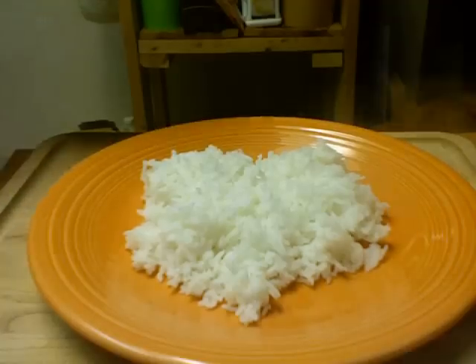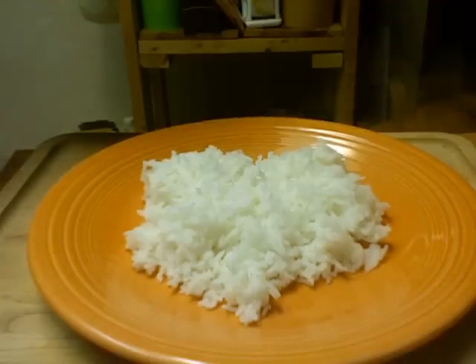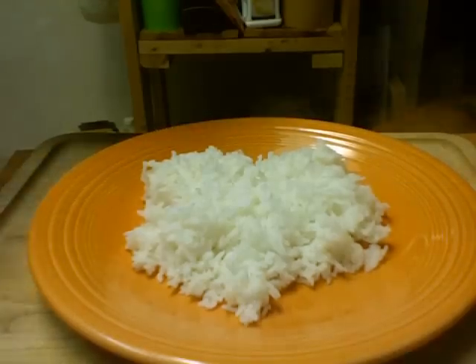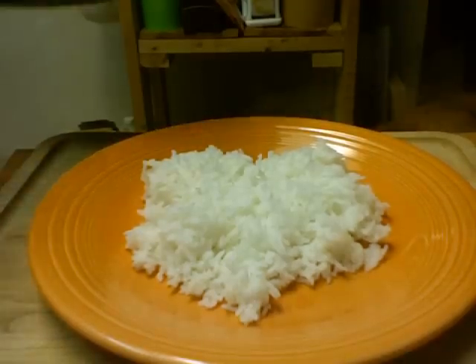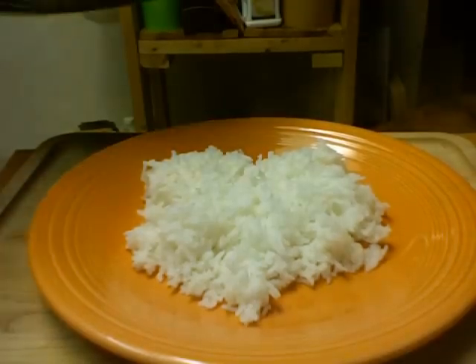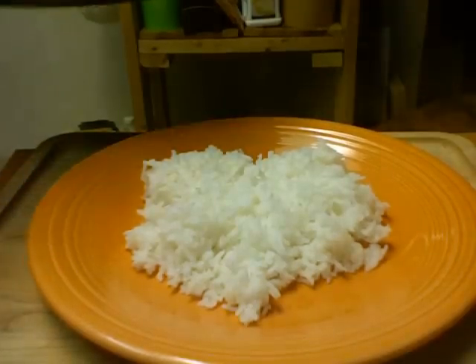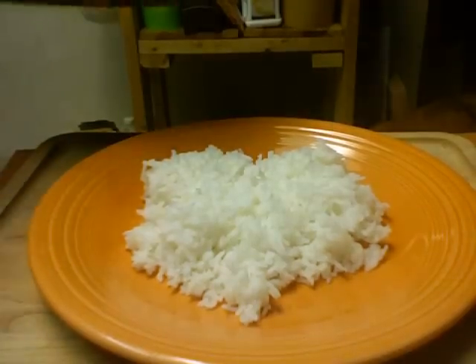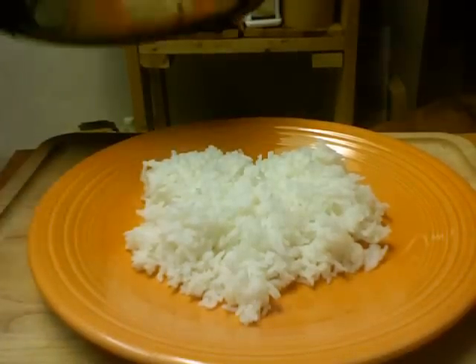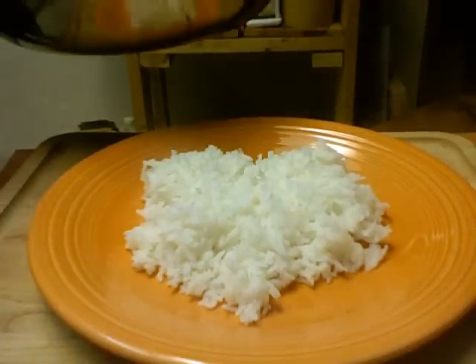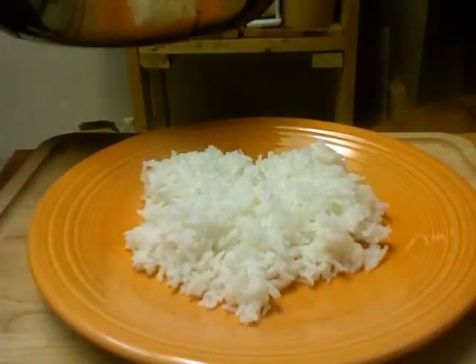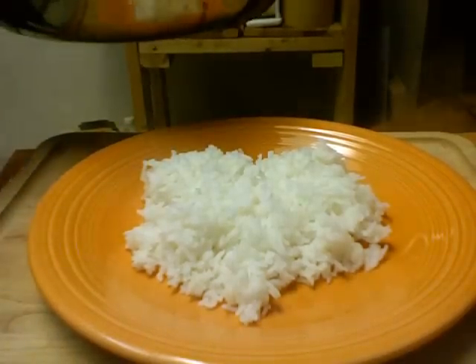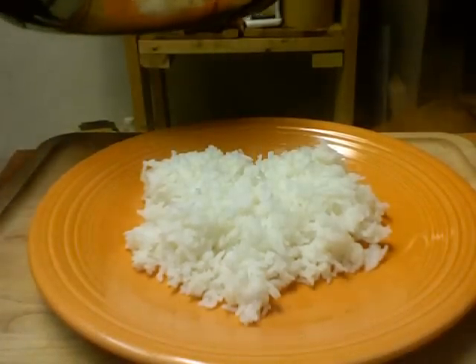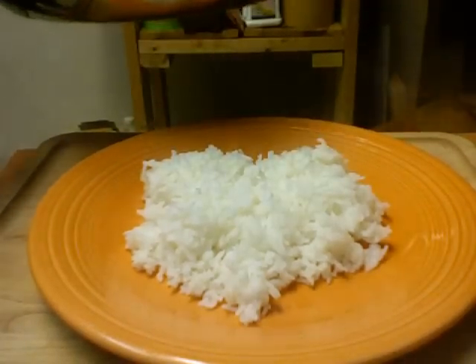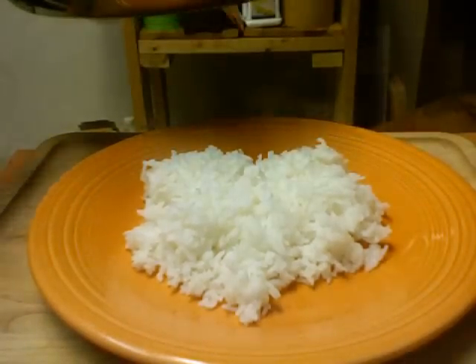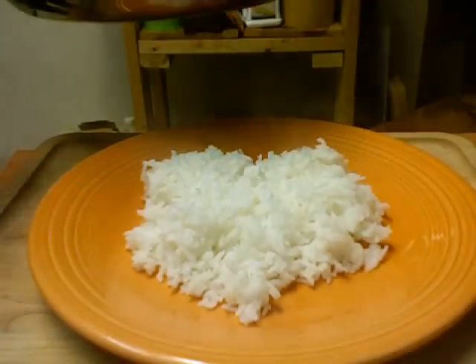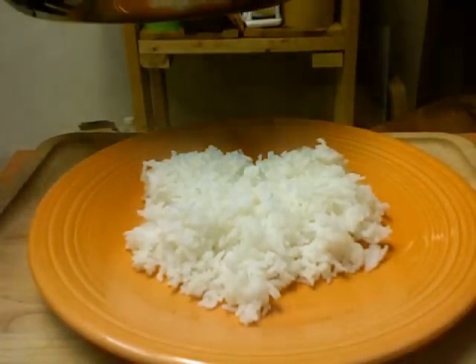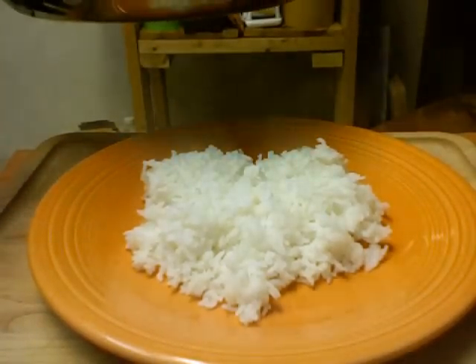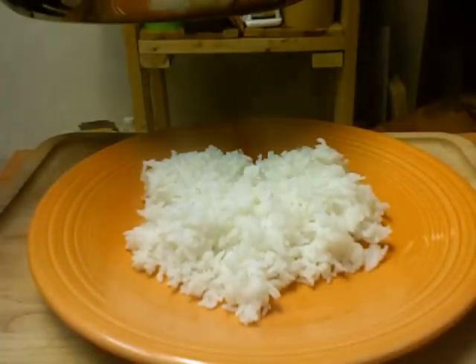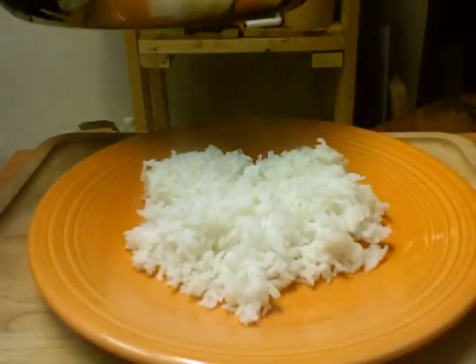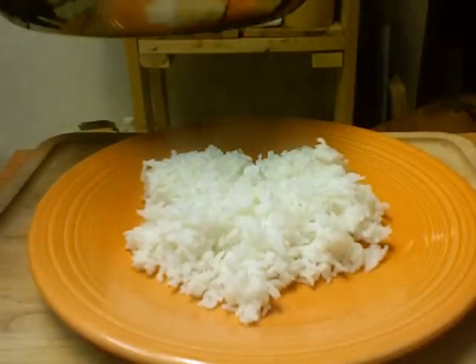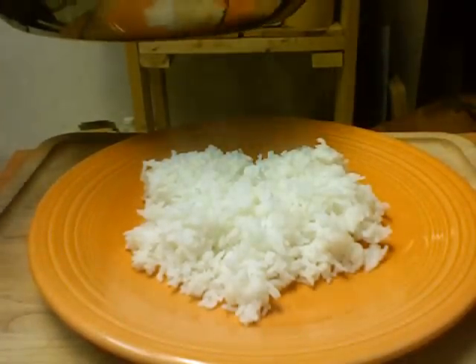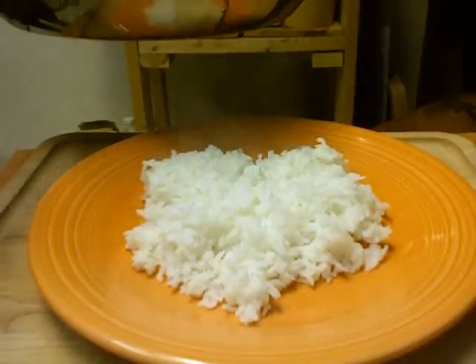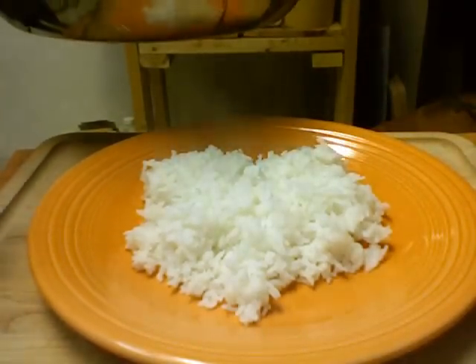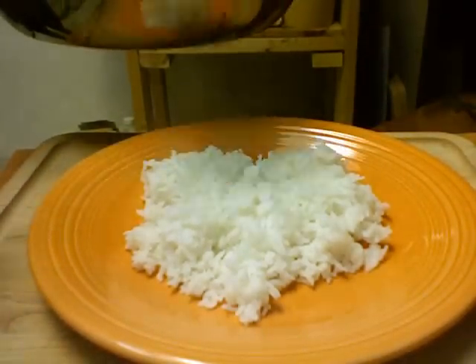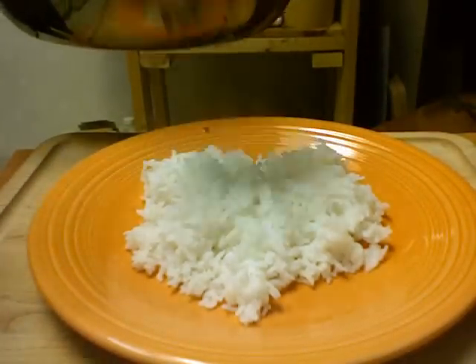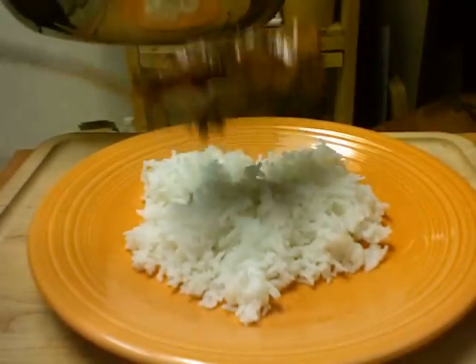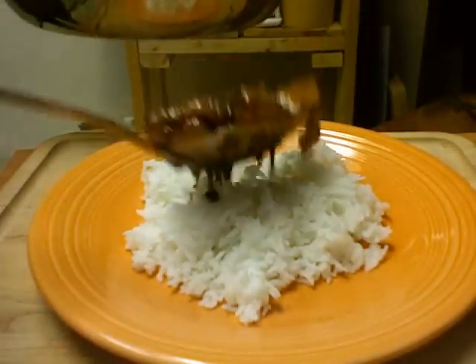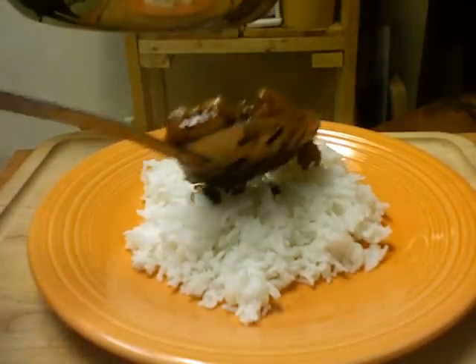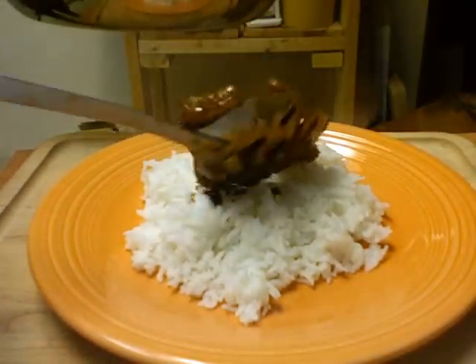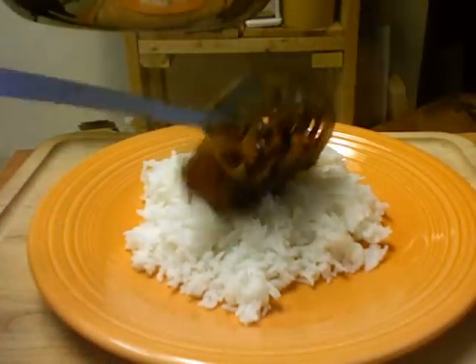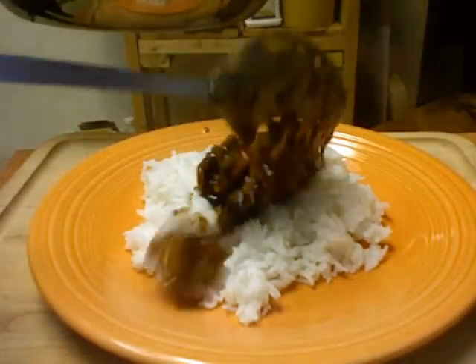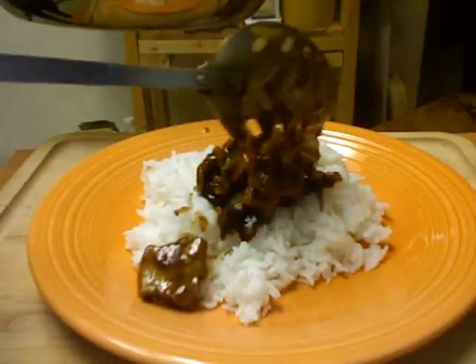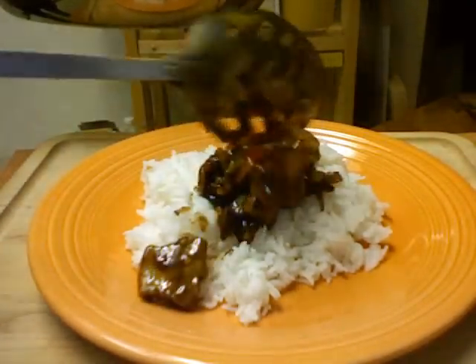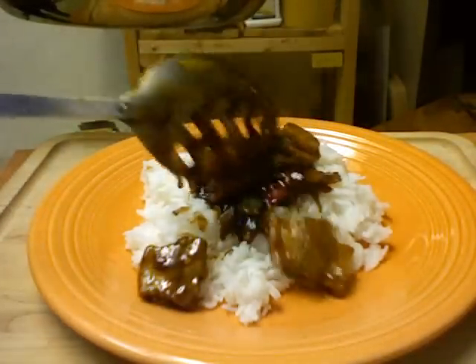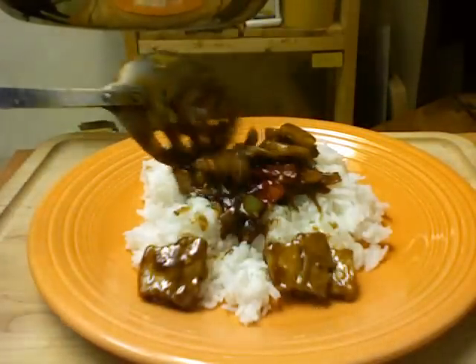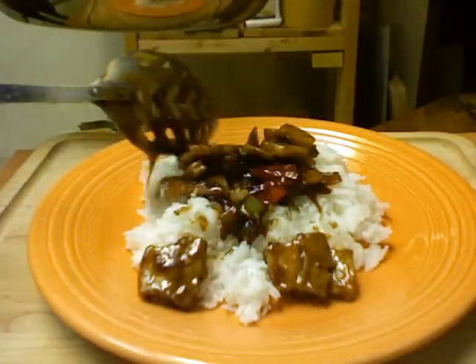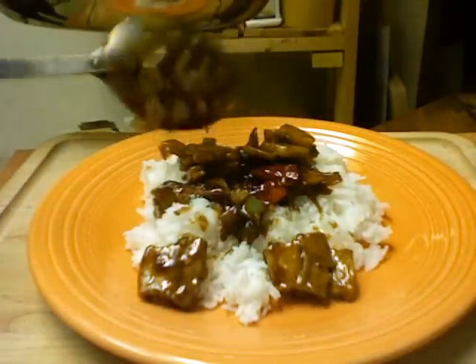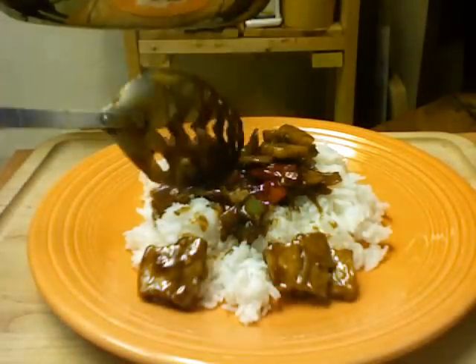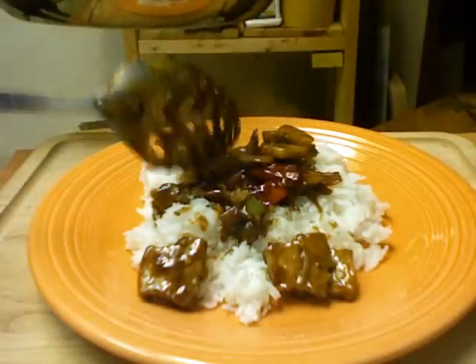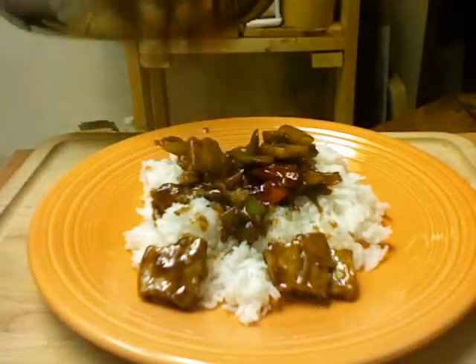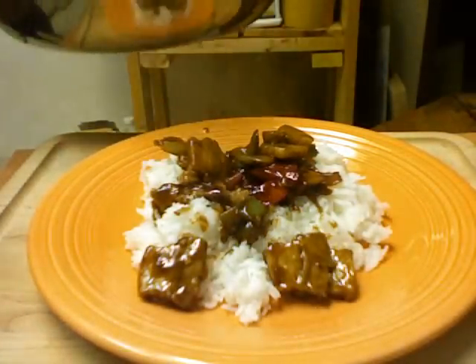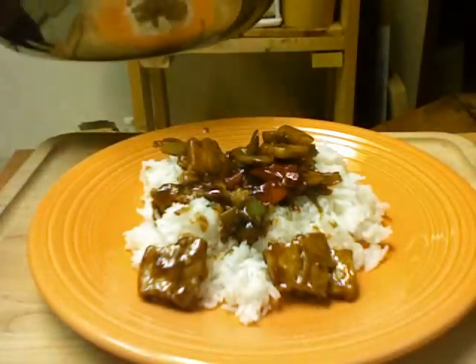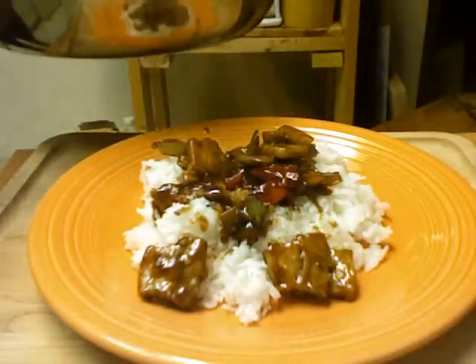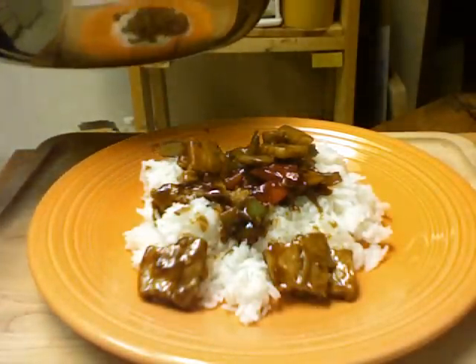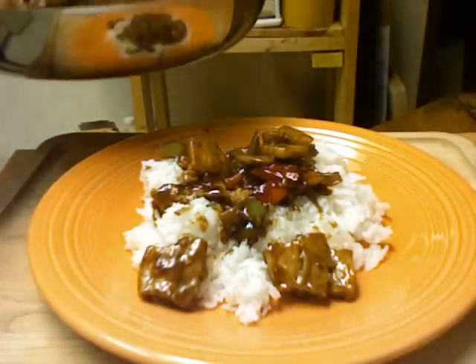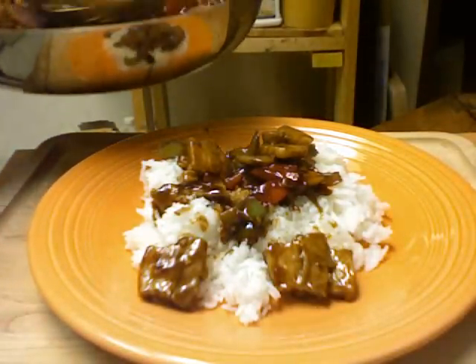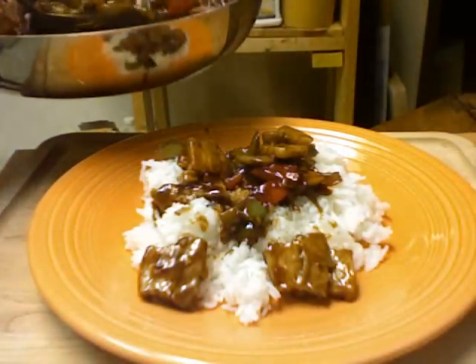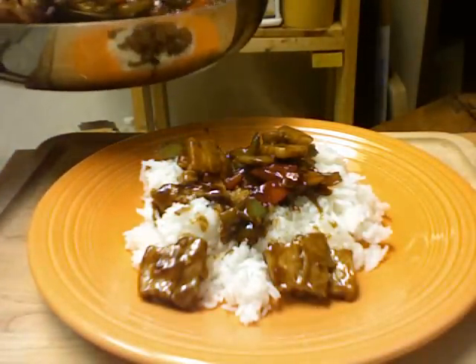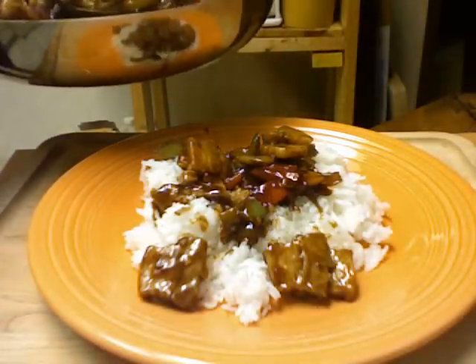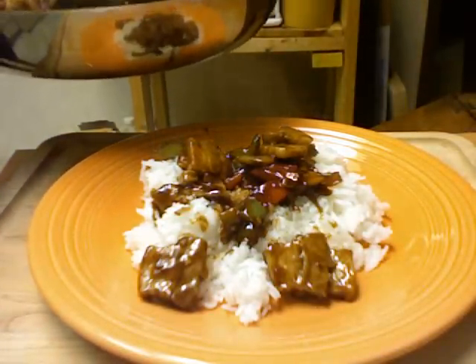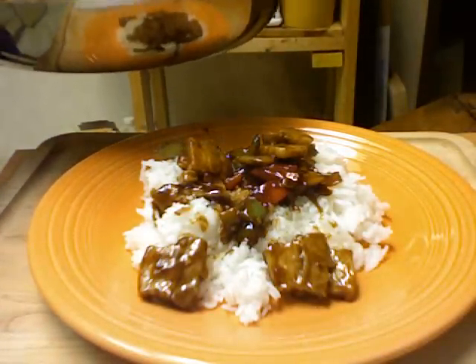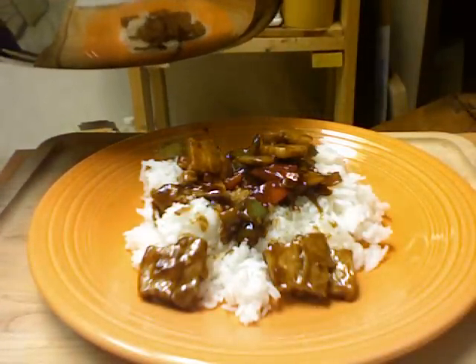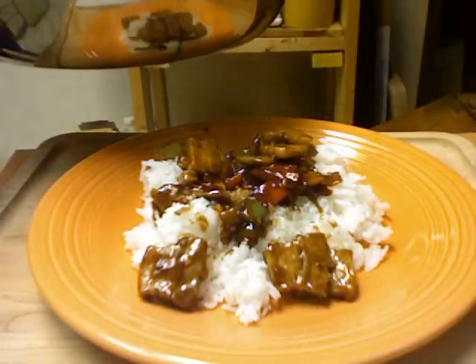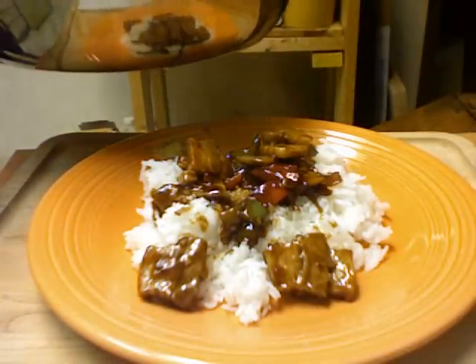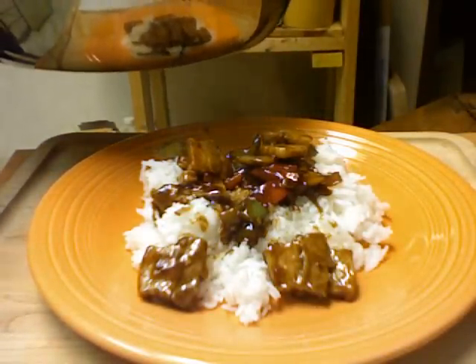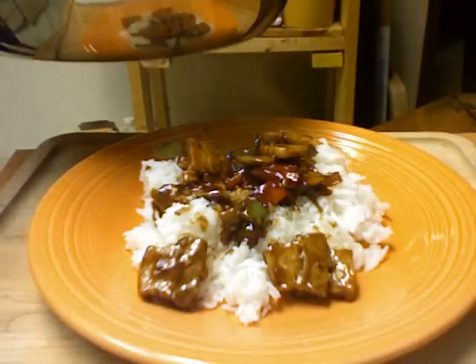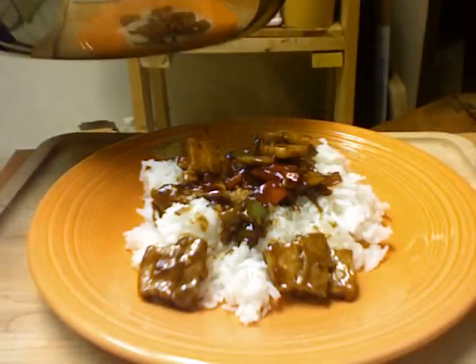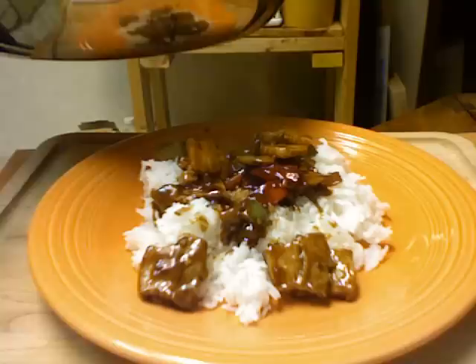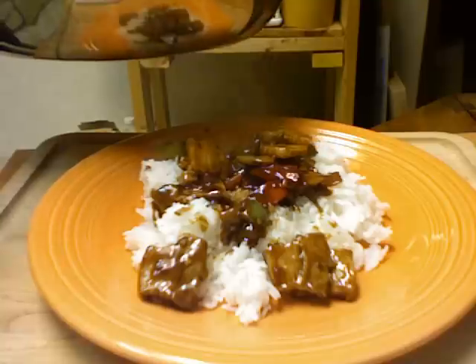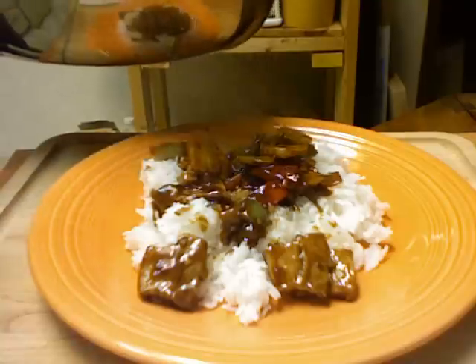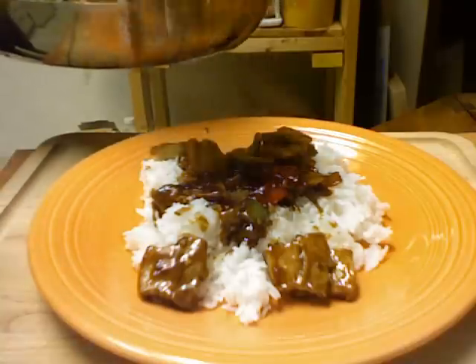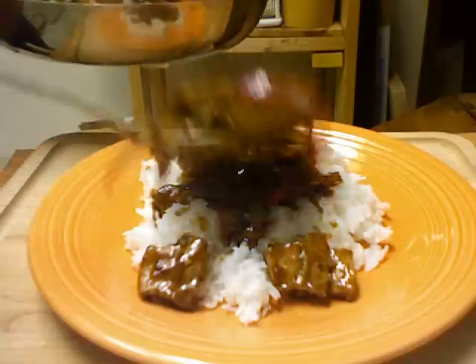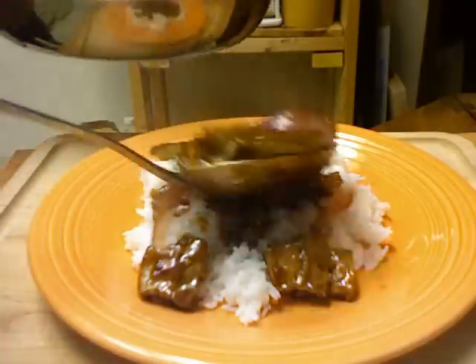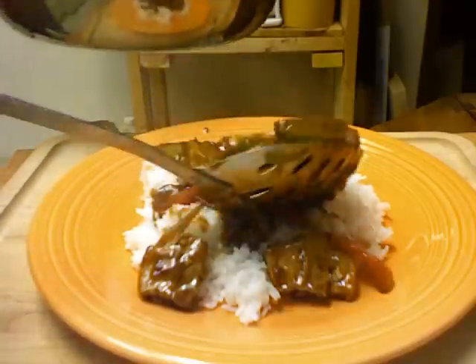There's some rice on my plate there. Here is the twice cooked pork.